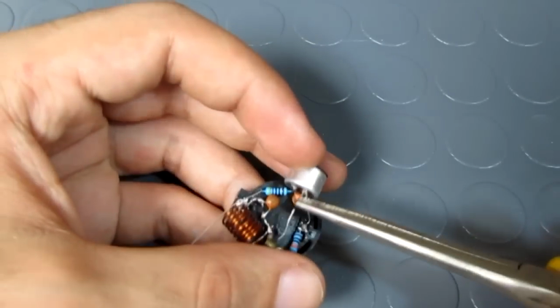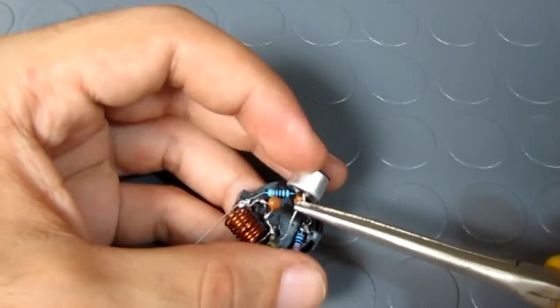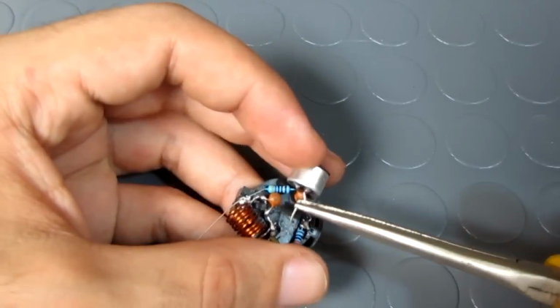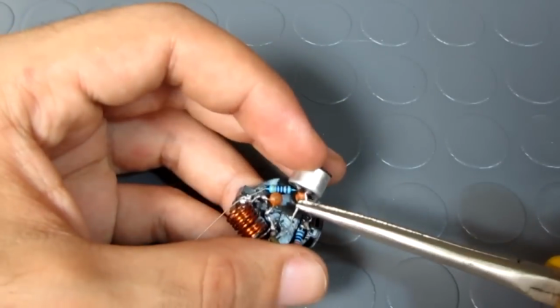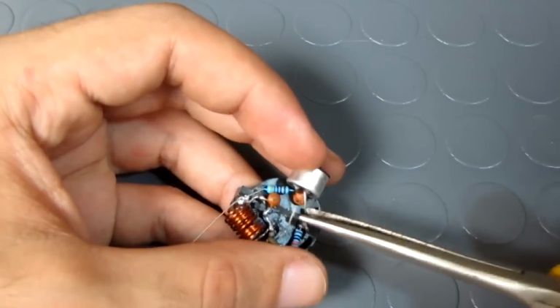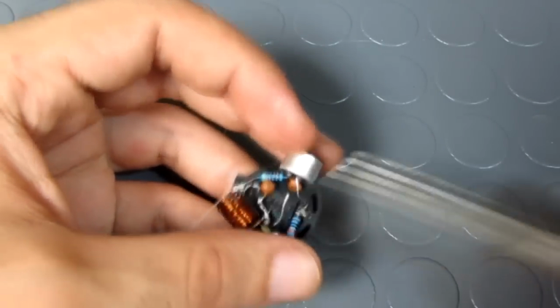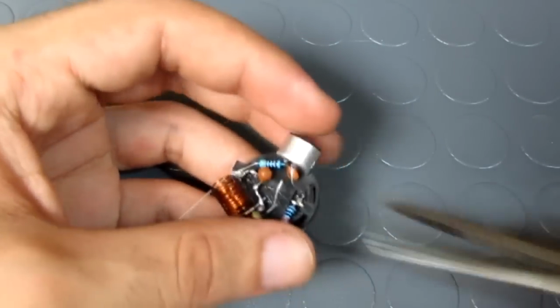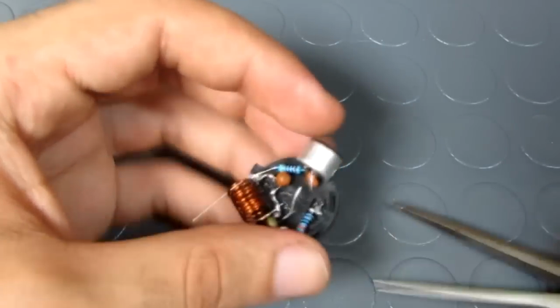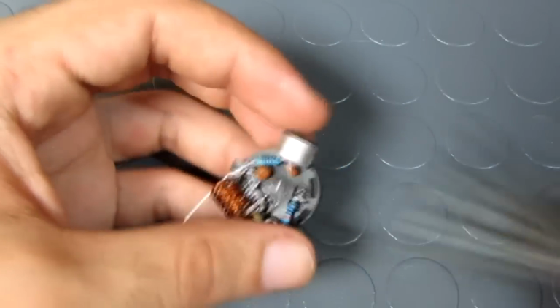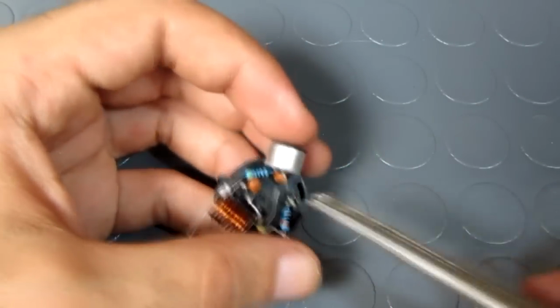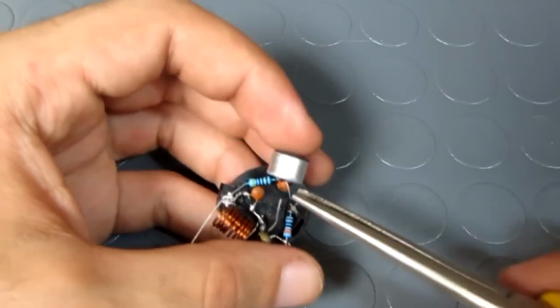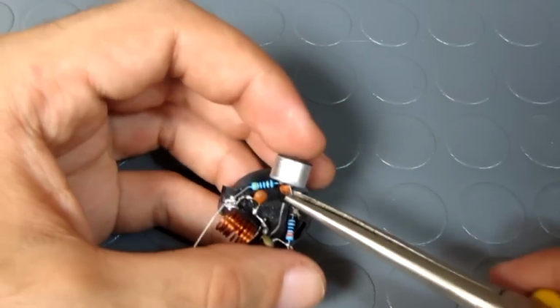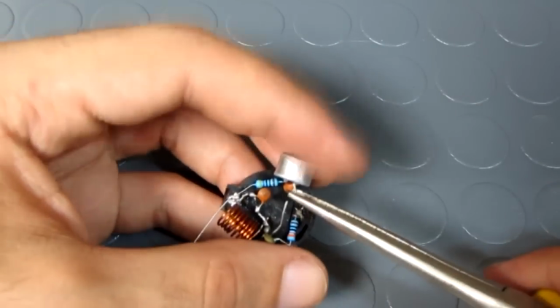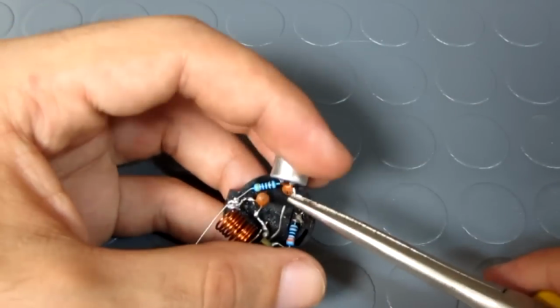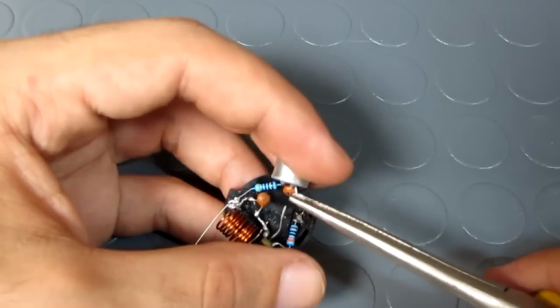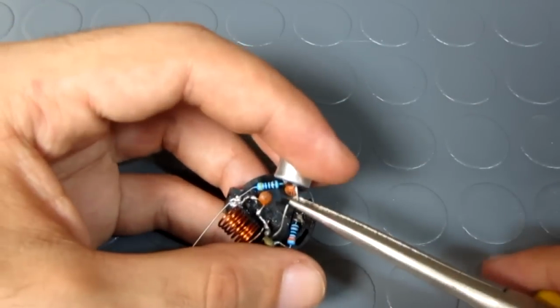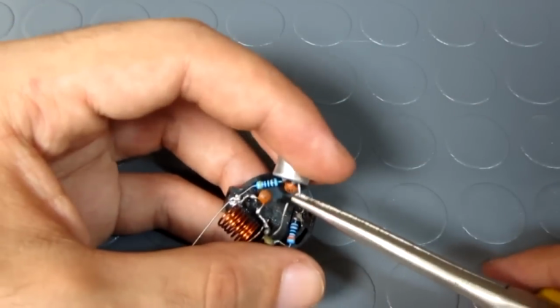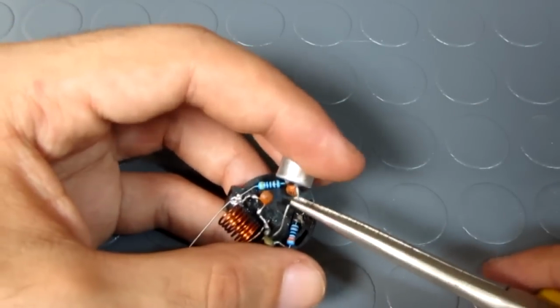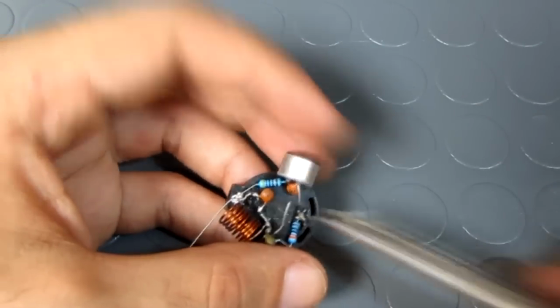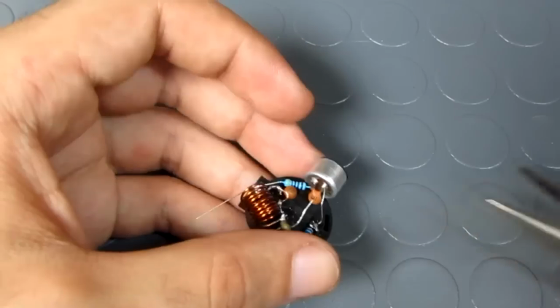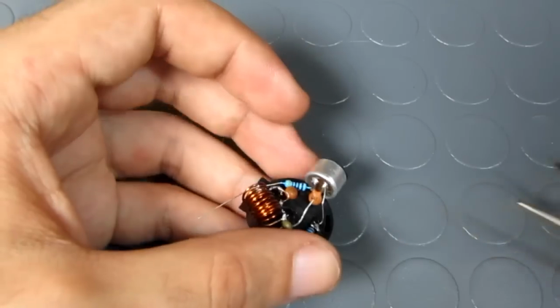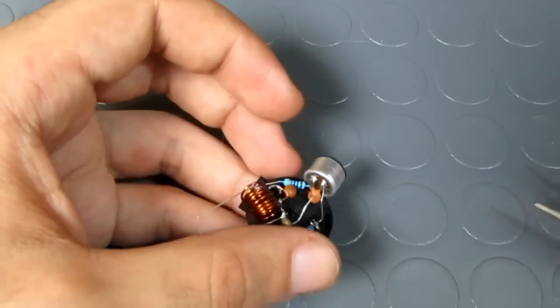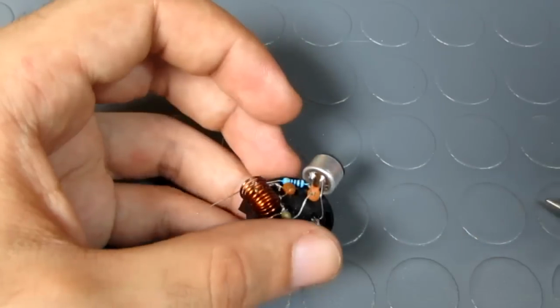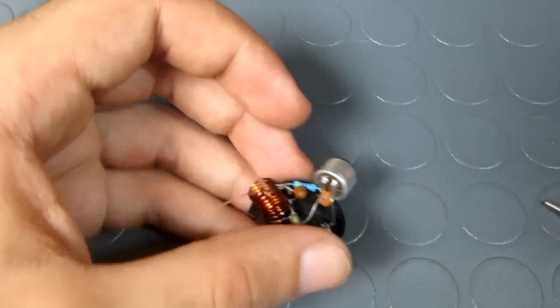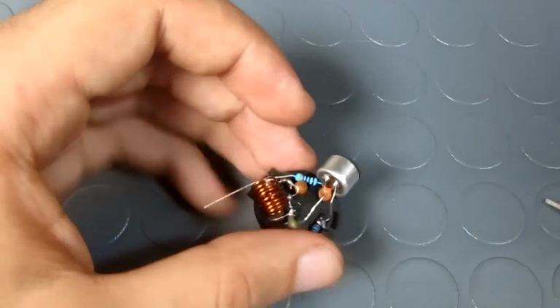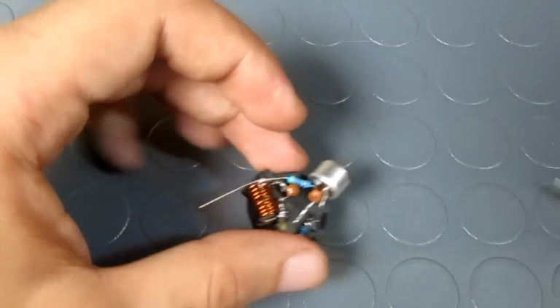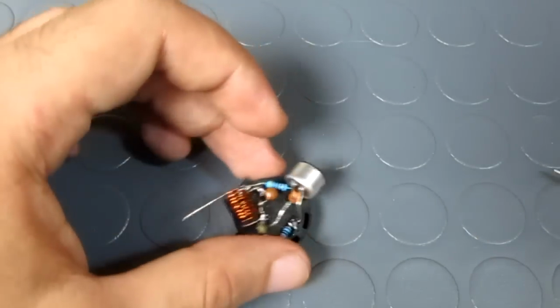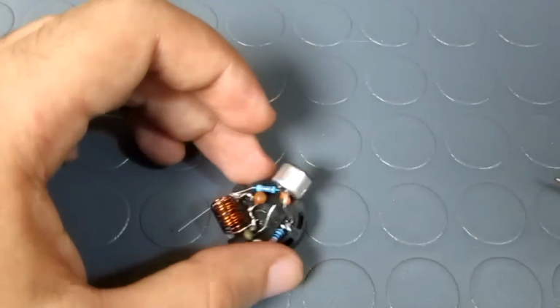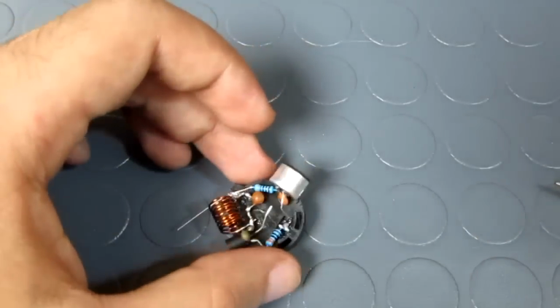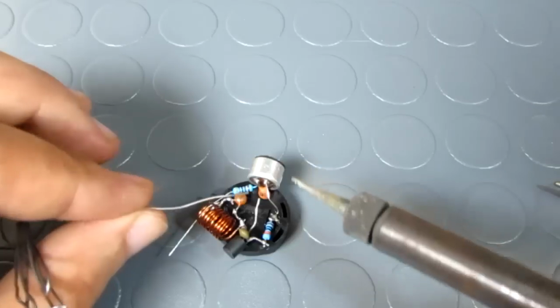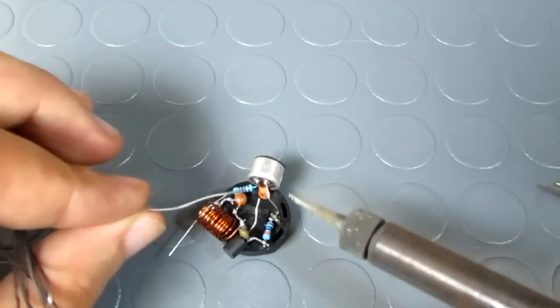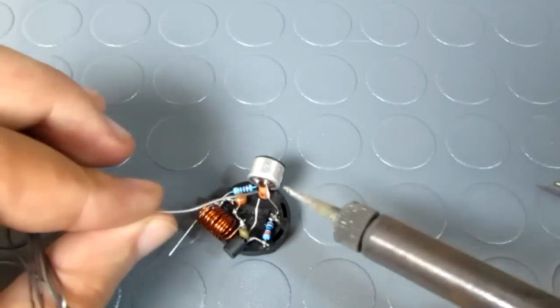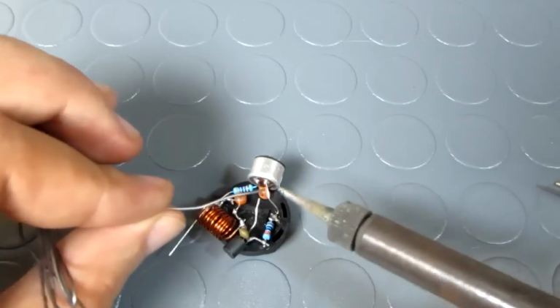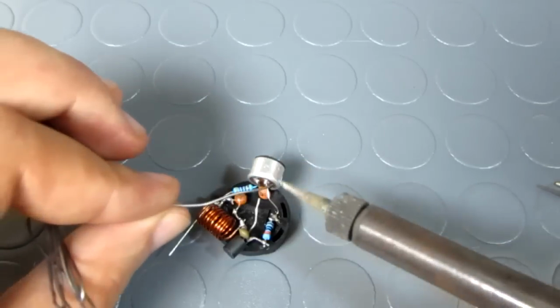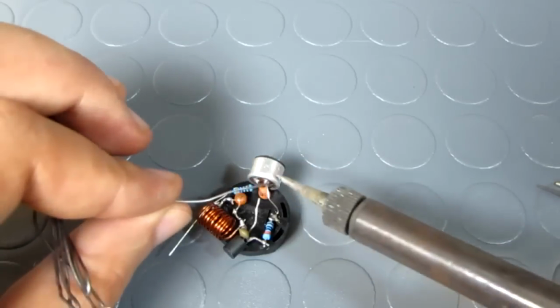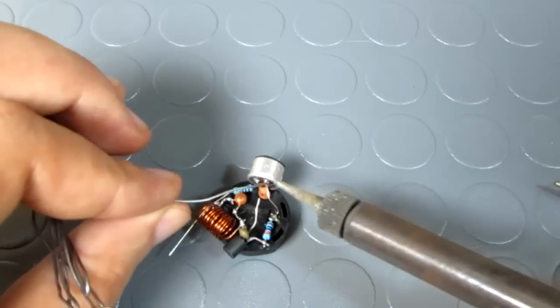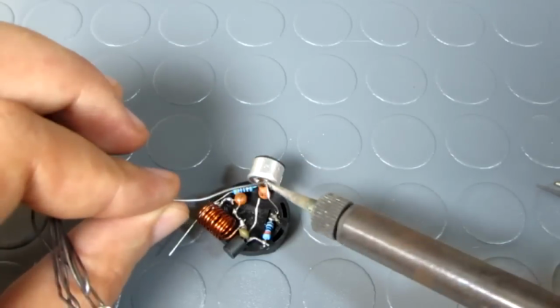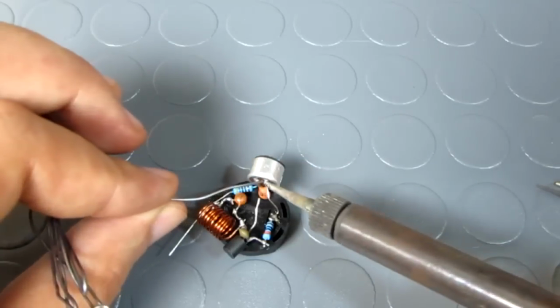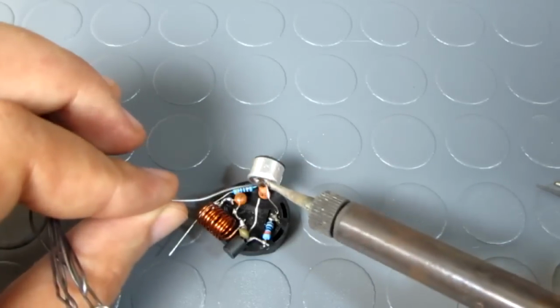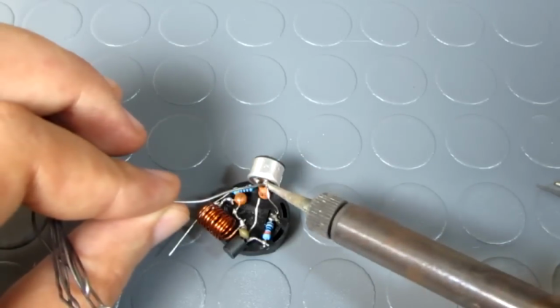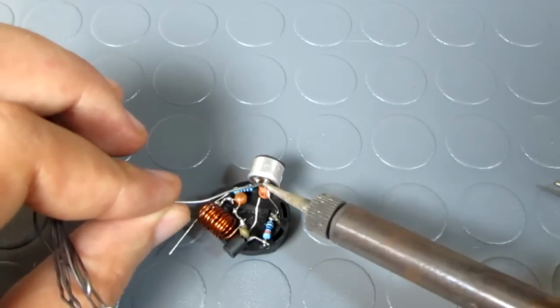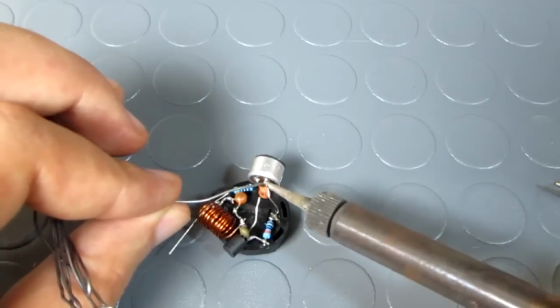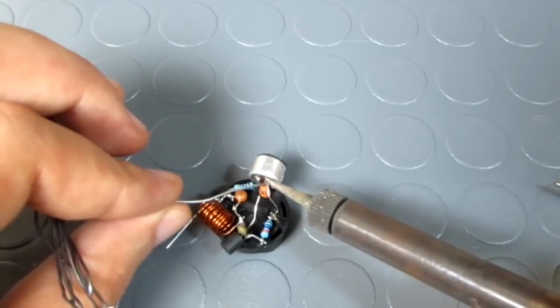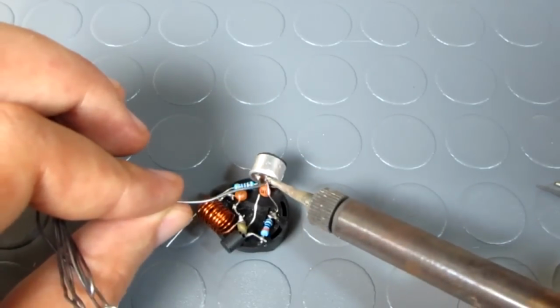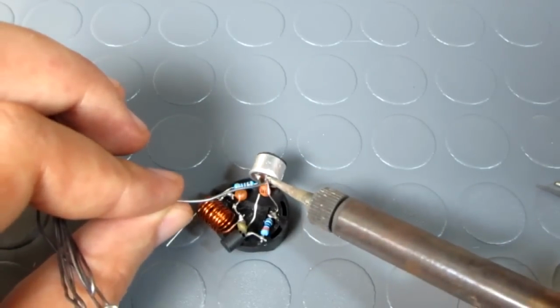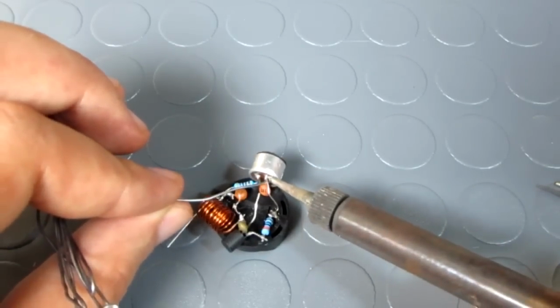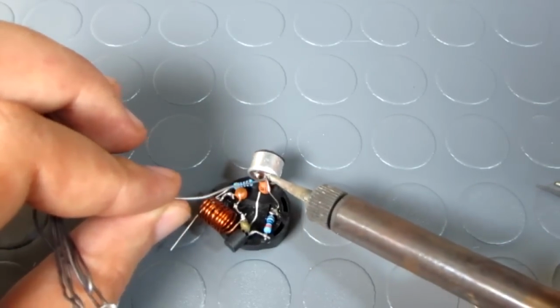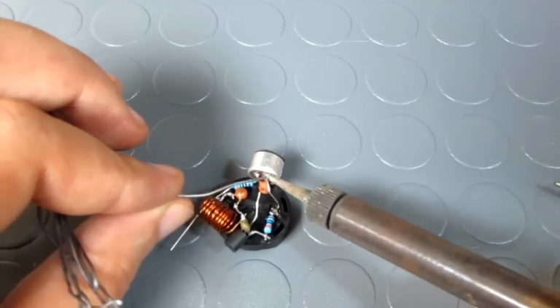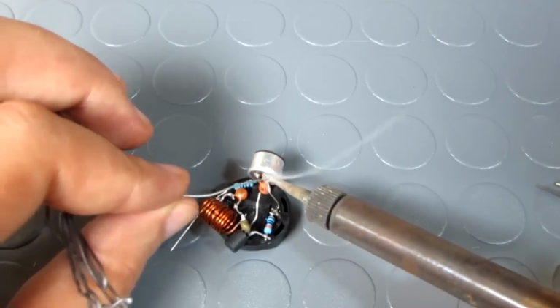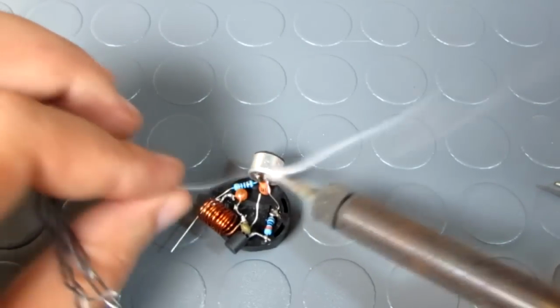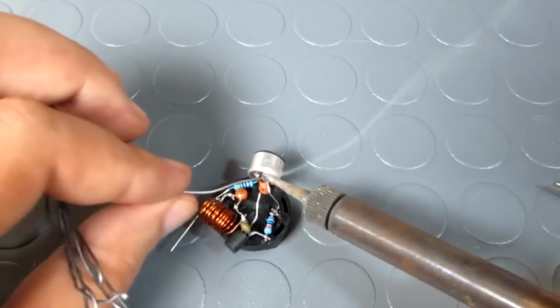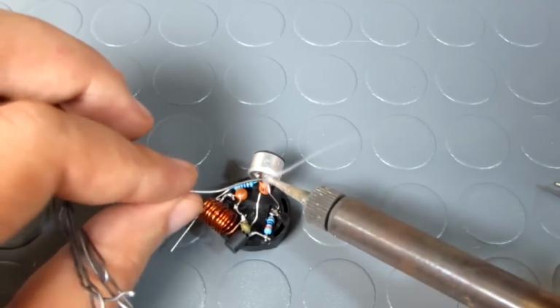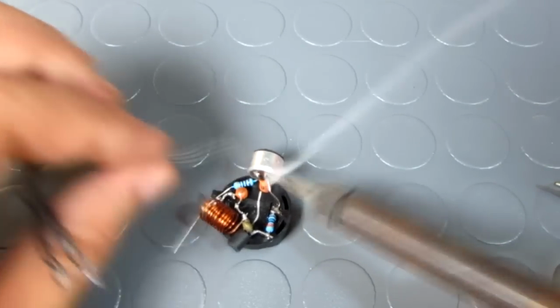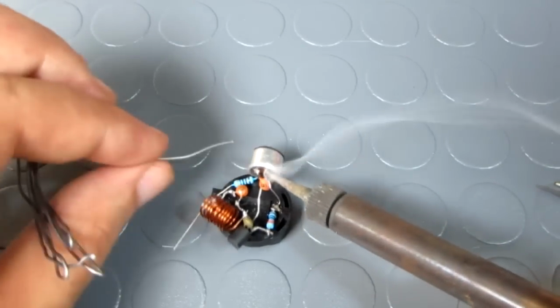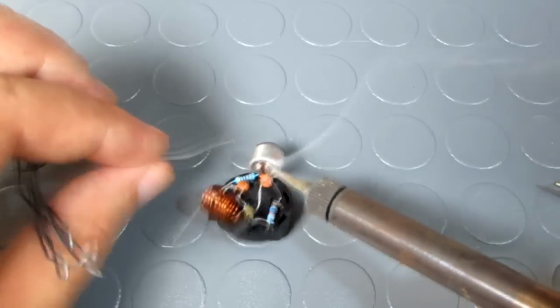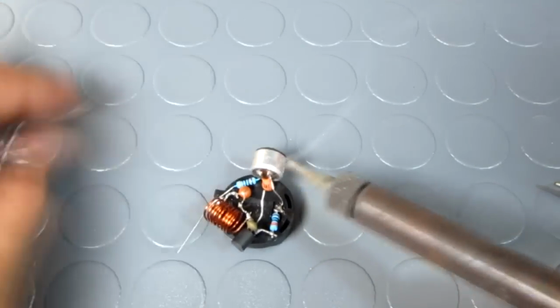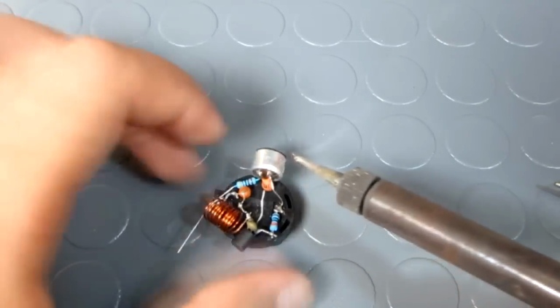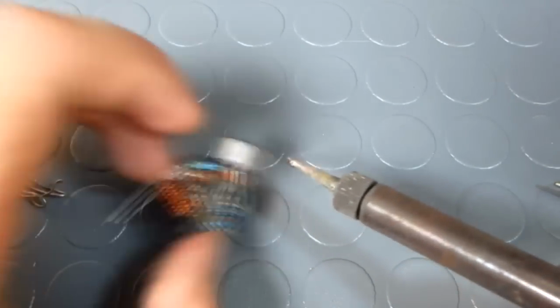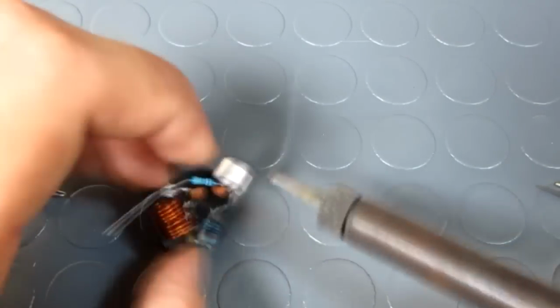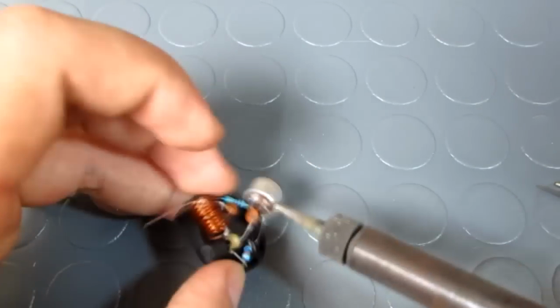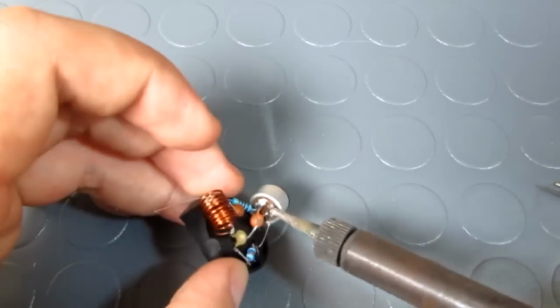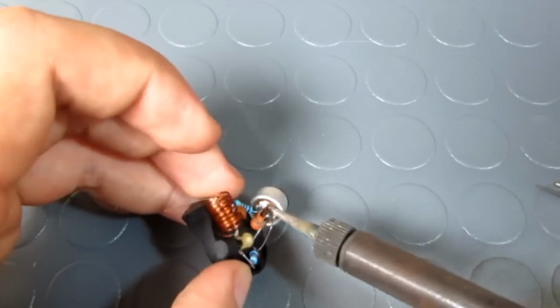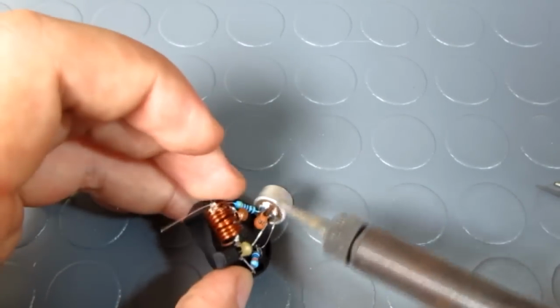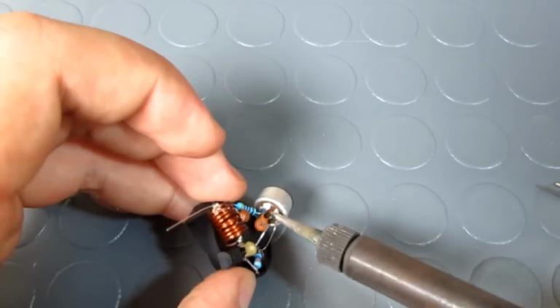Before that I soldered the remaining leg of the 330 ohm resistor to the negative pin of the microphone.